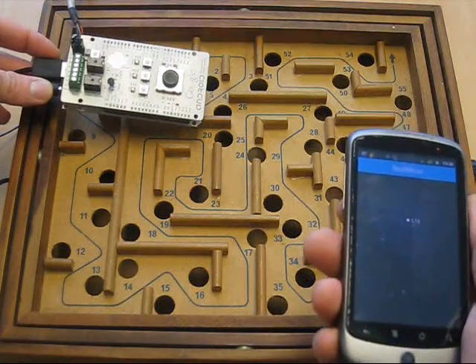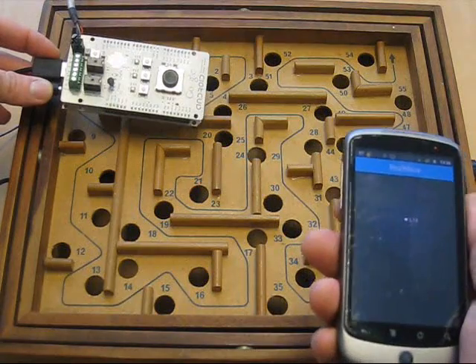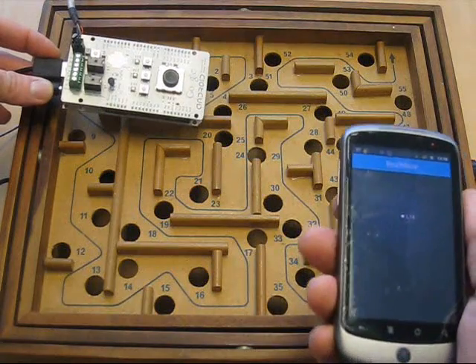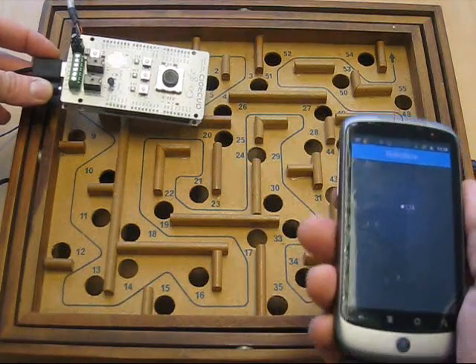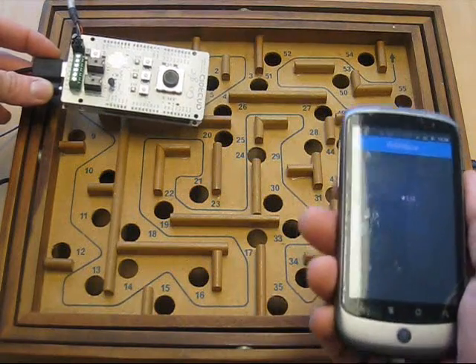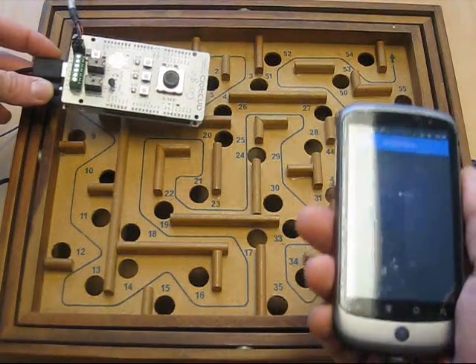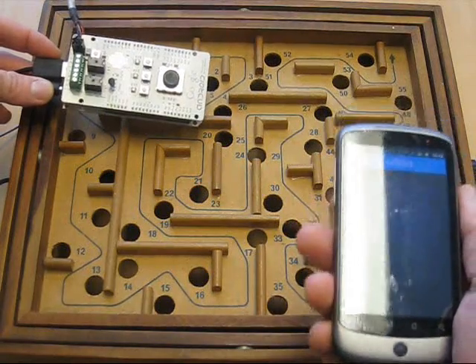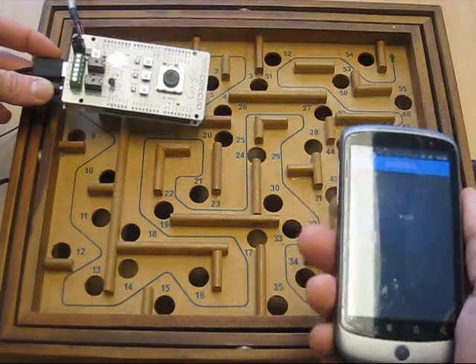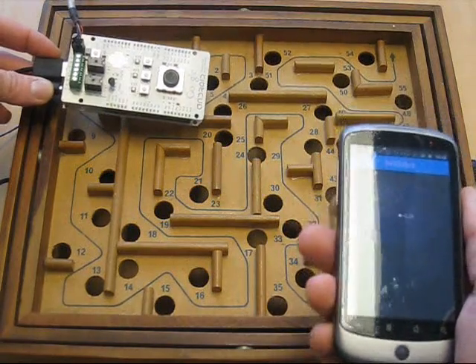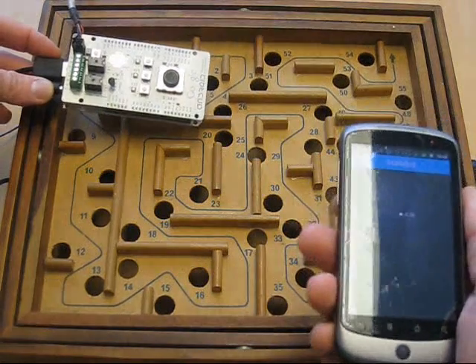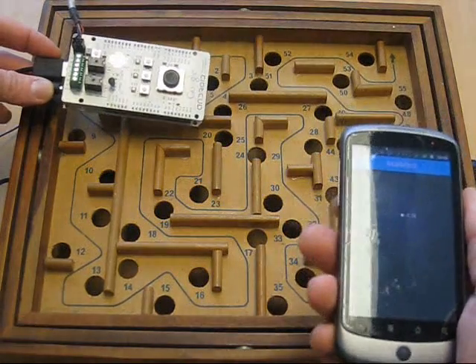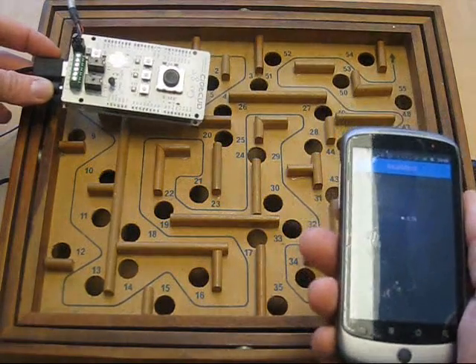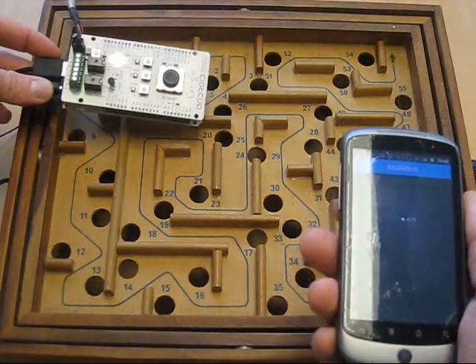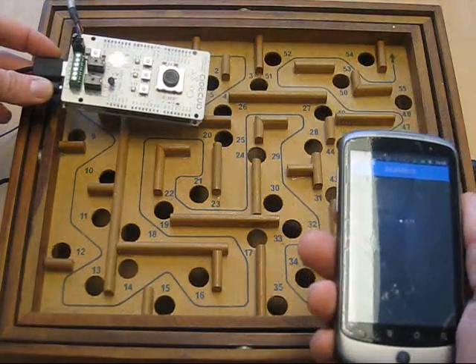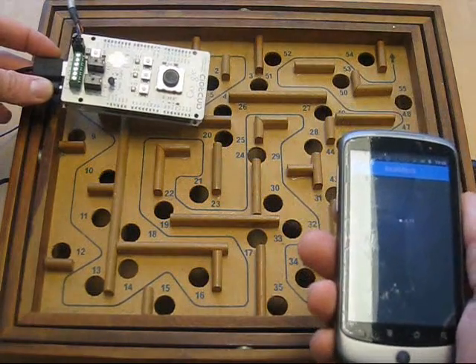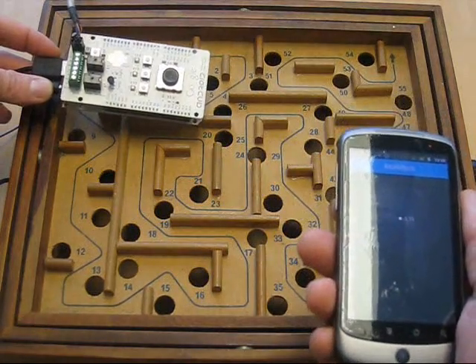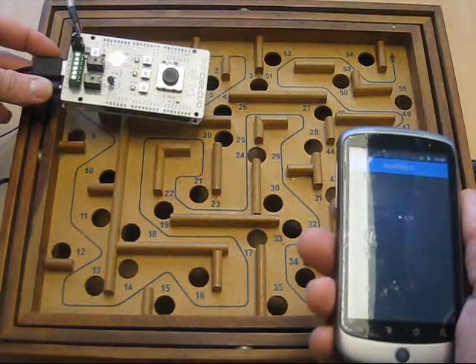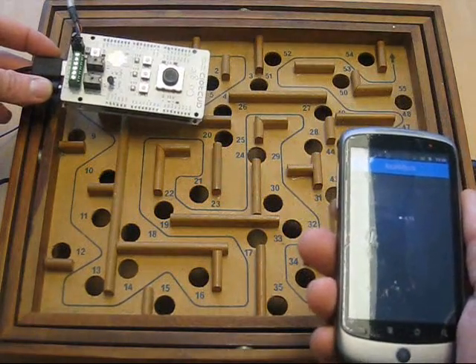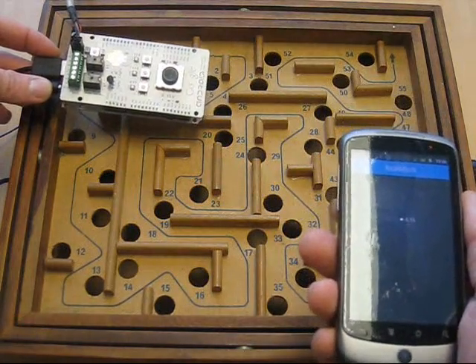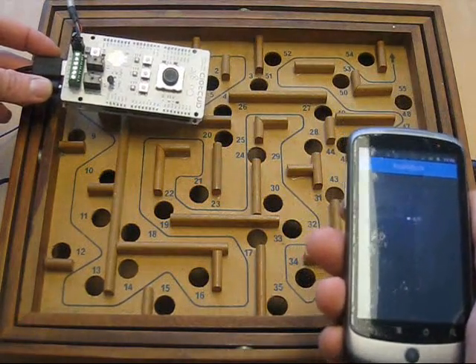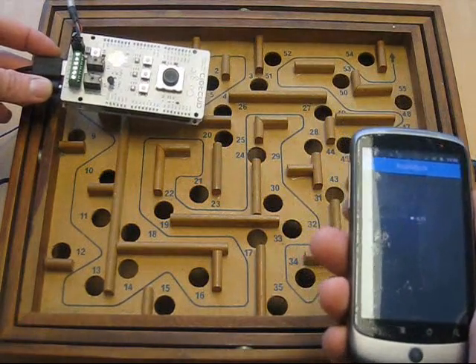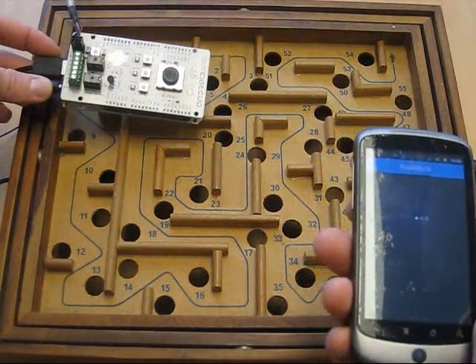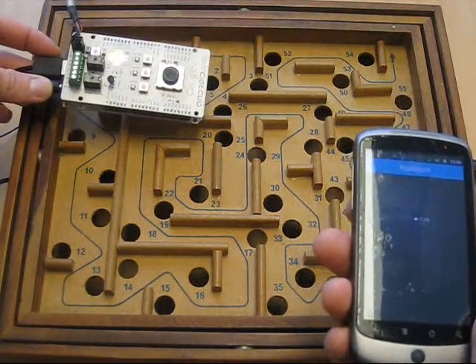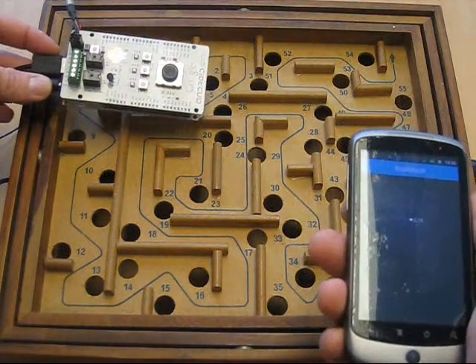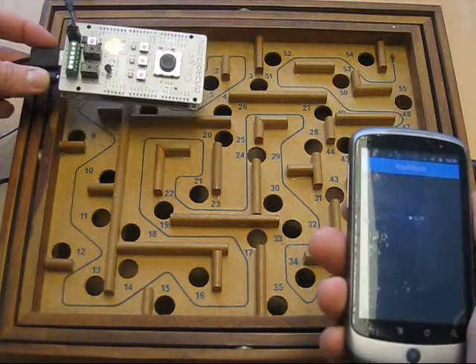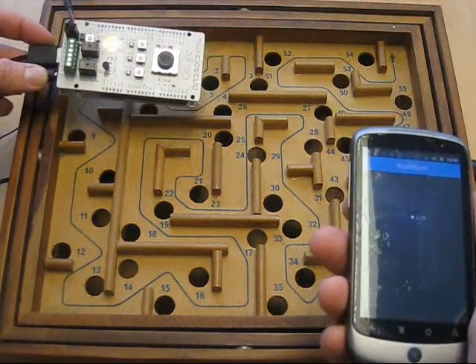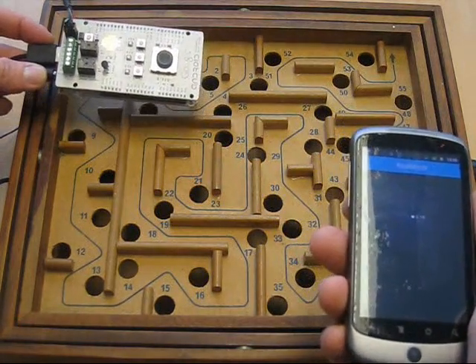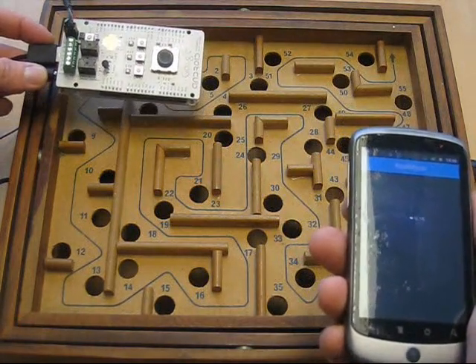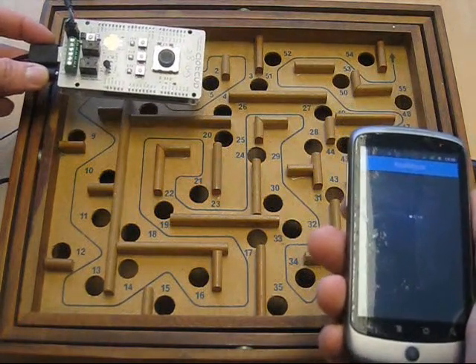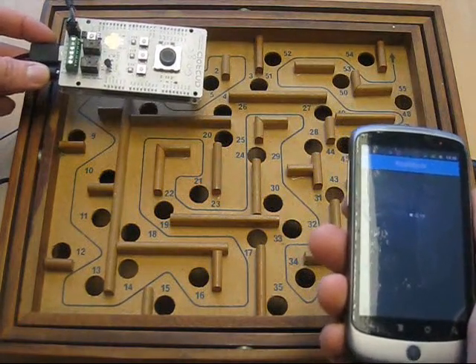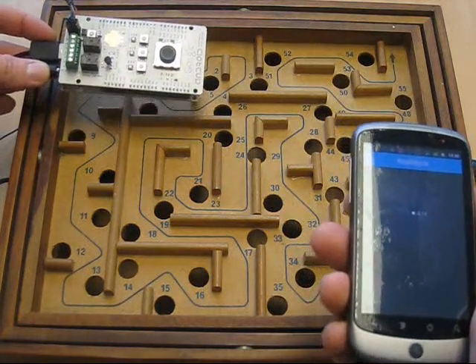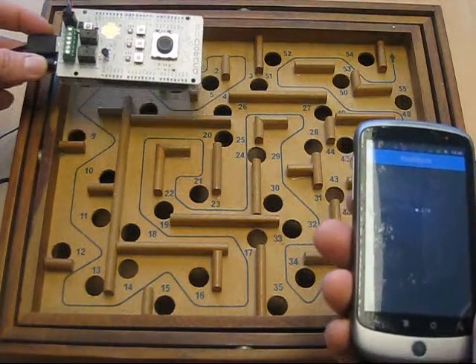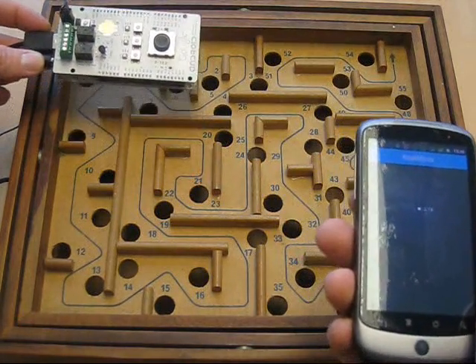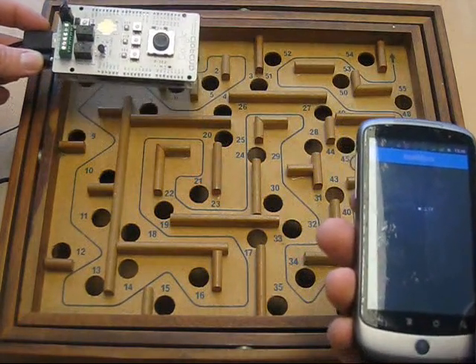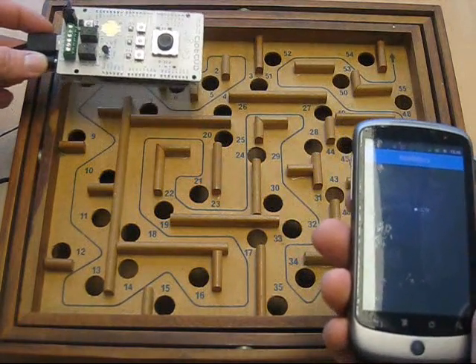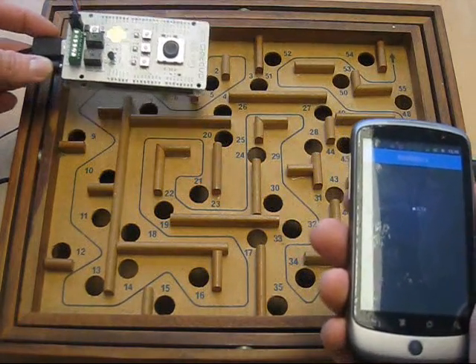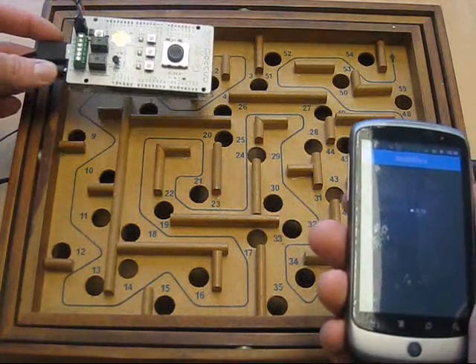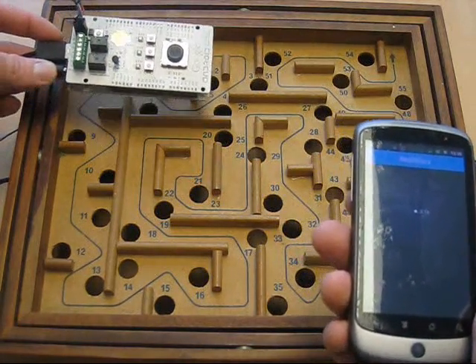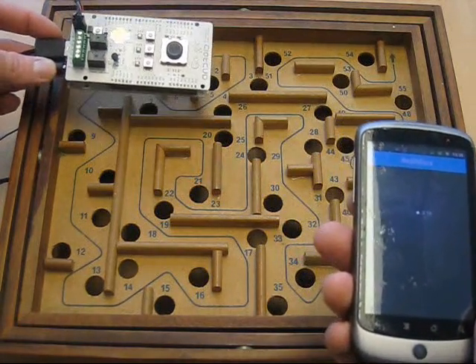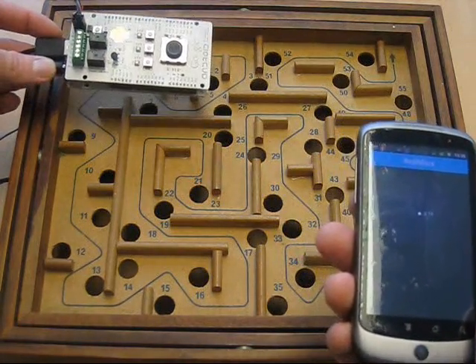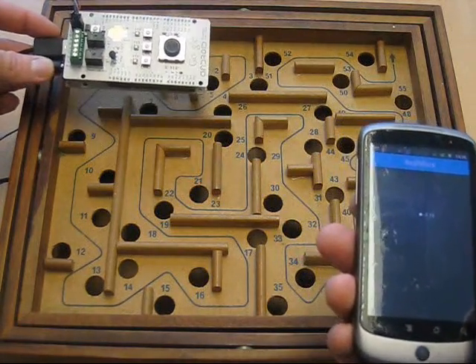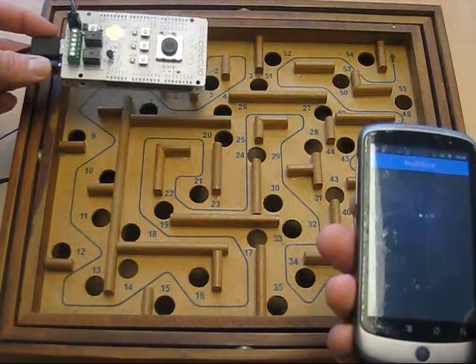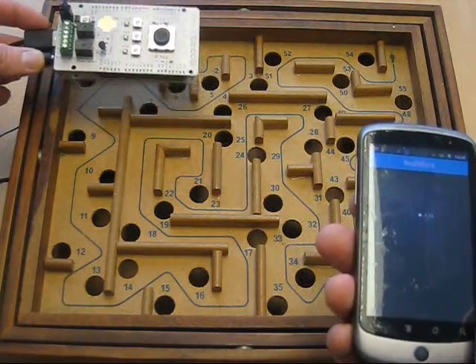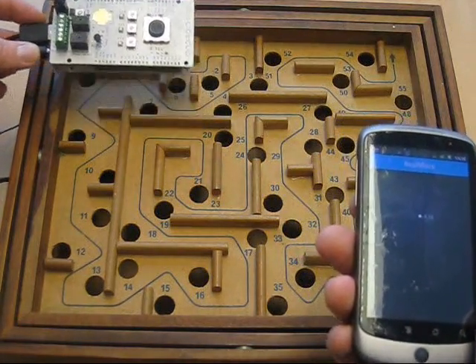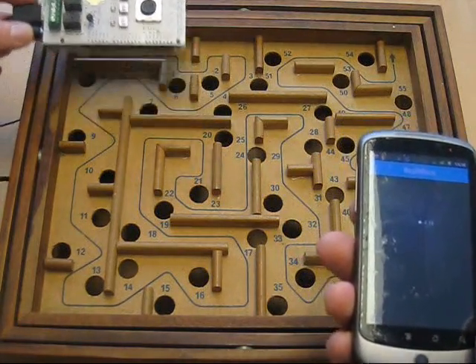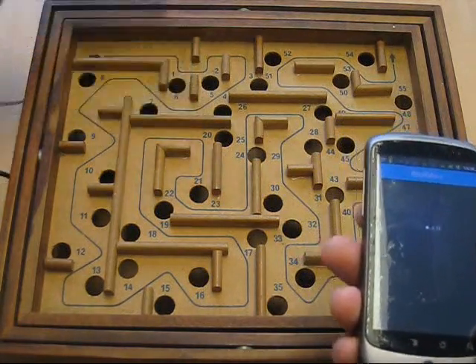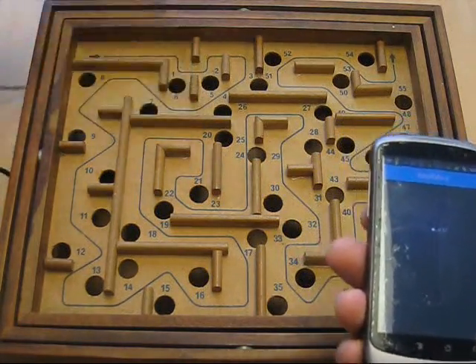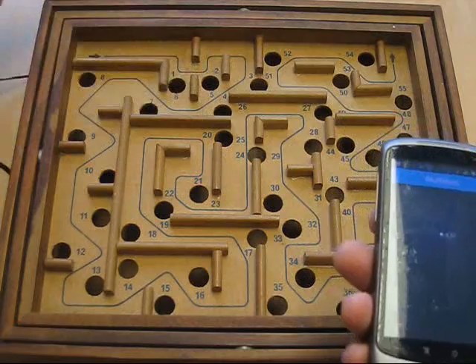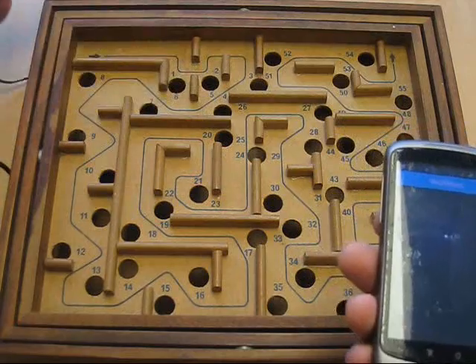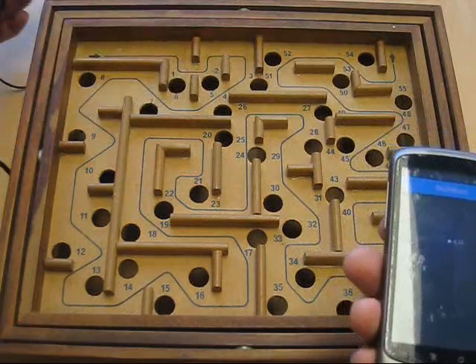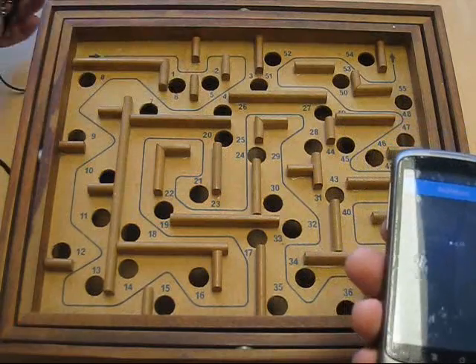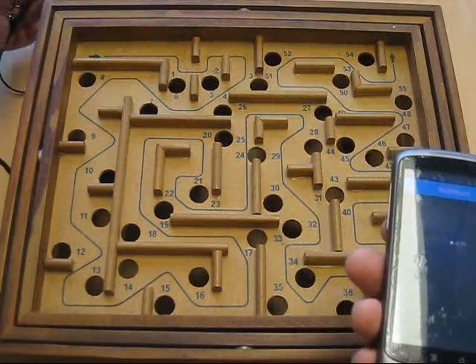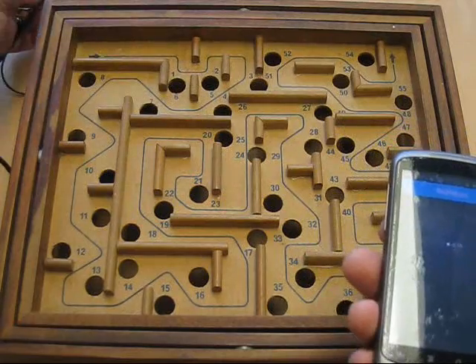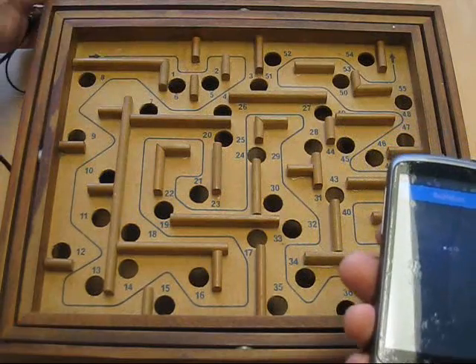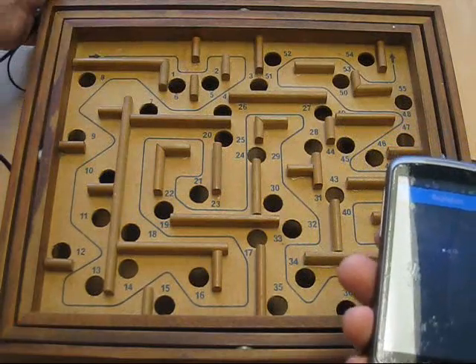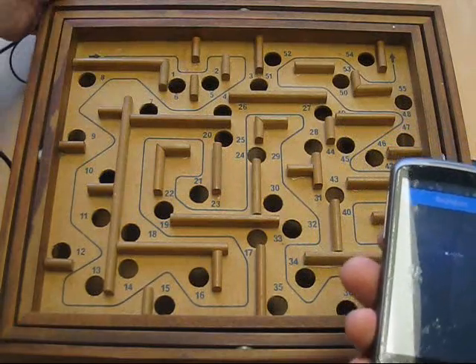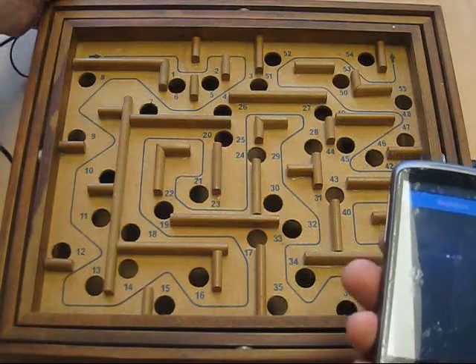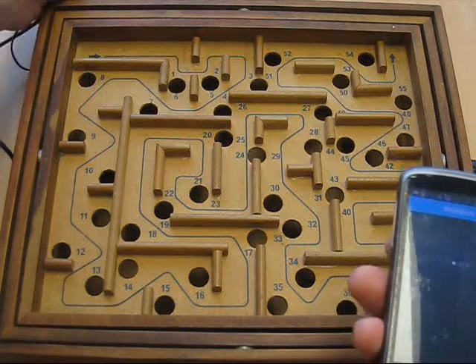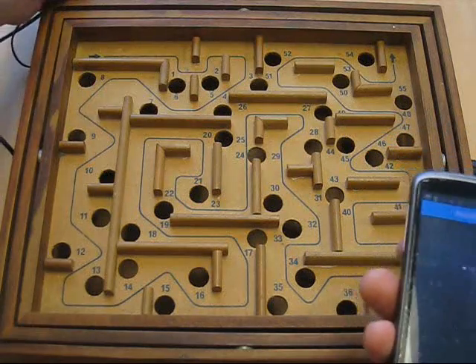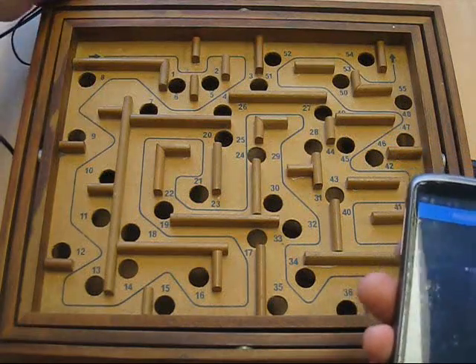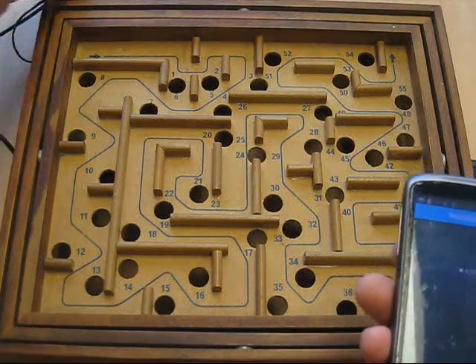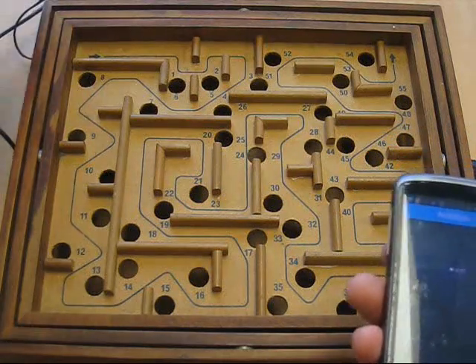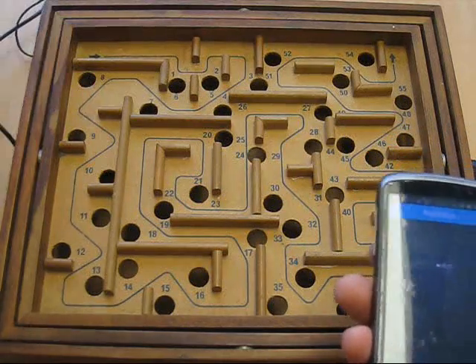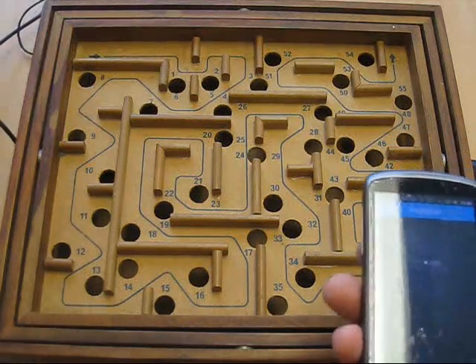Not too good on the first try, a little better on the second try. But you can see it's a fairly straightforward application. It takes the accelerometer data from the phone, feeds it into the board, and the board translates that into servo signals. And that's it from me. Thanks.